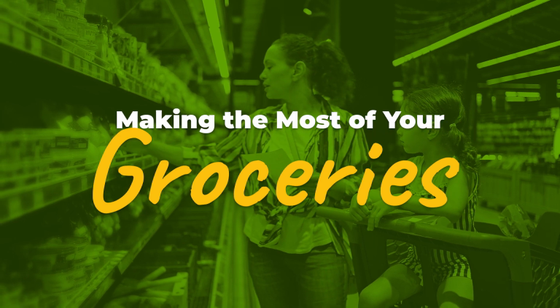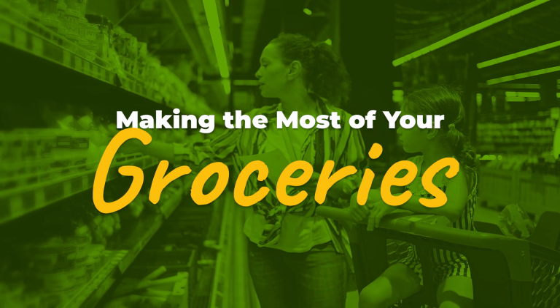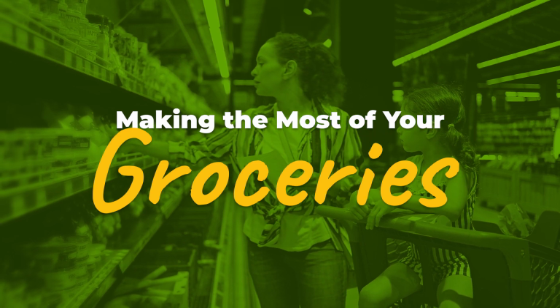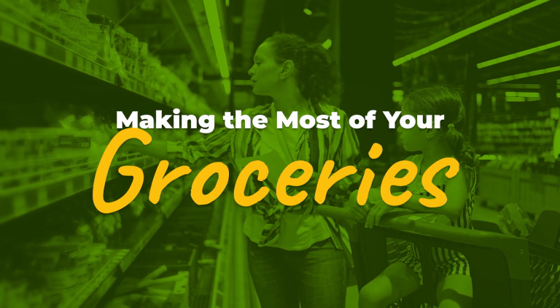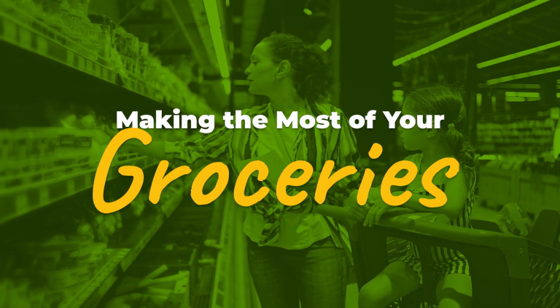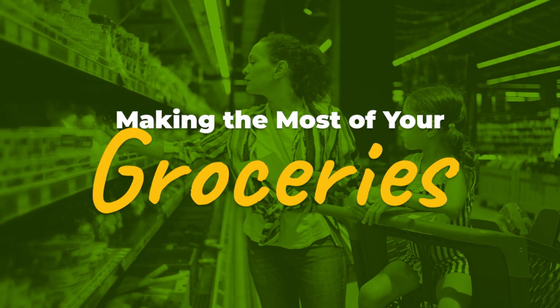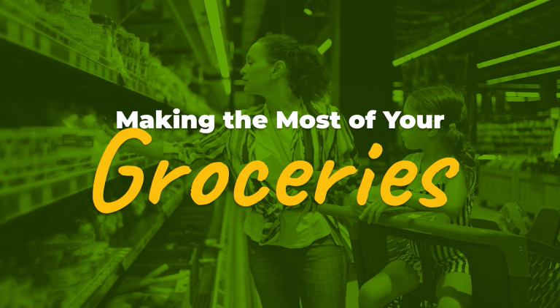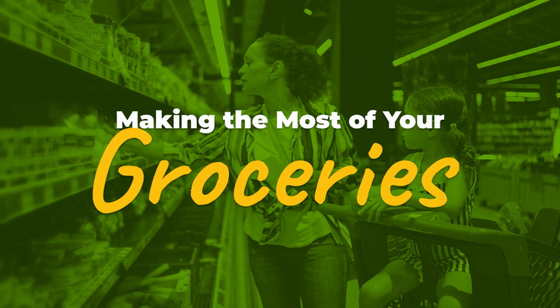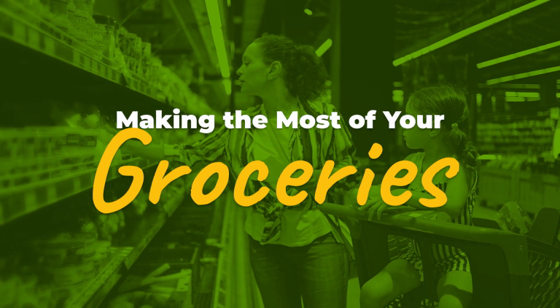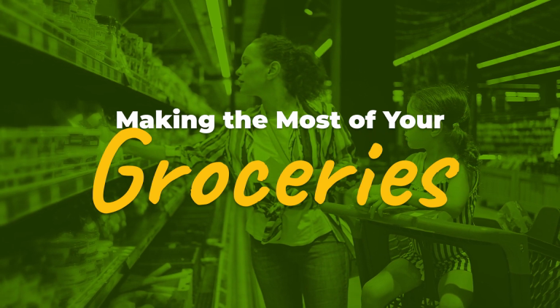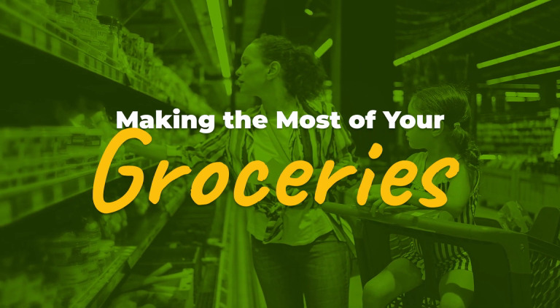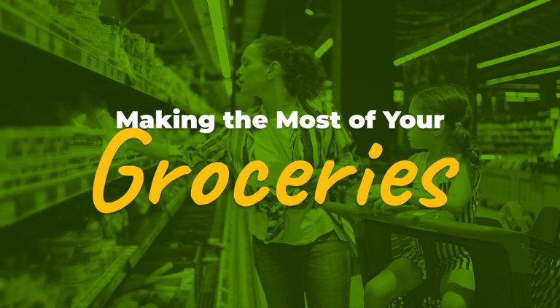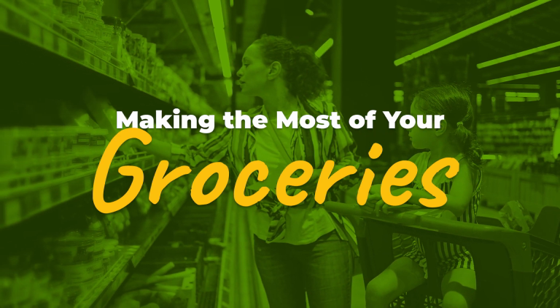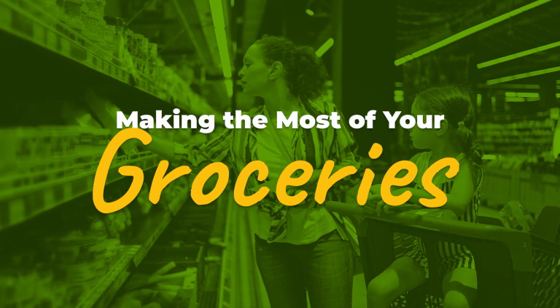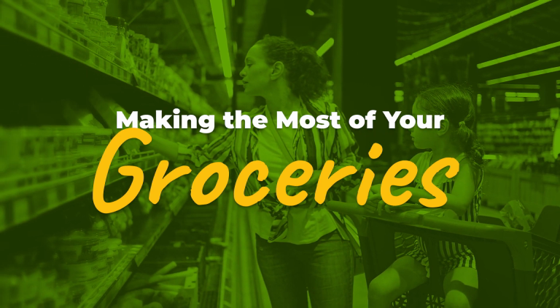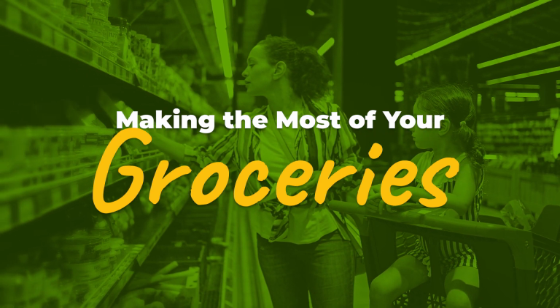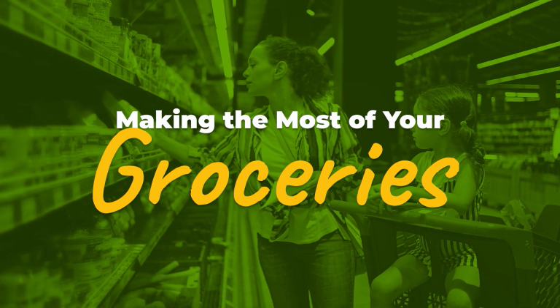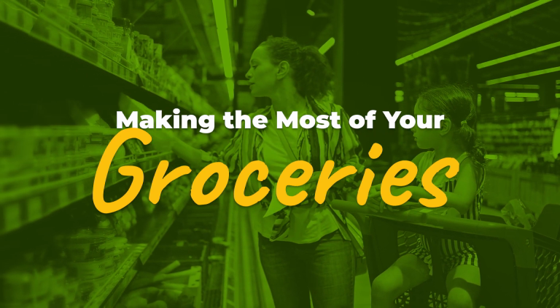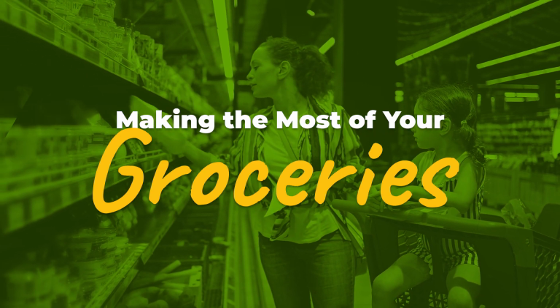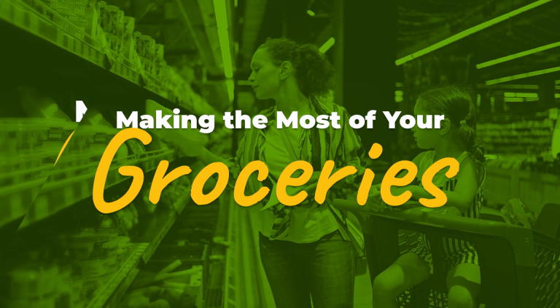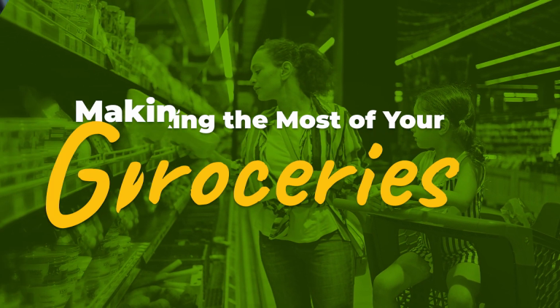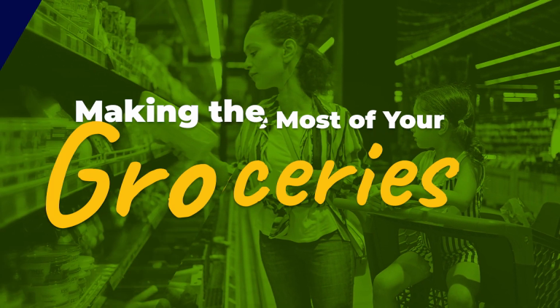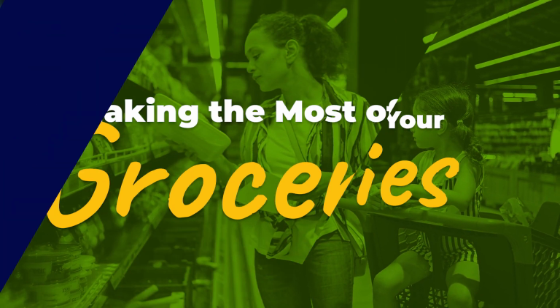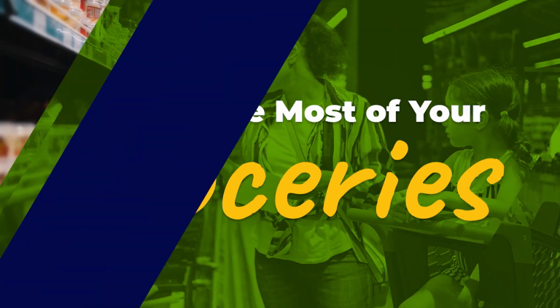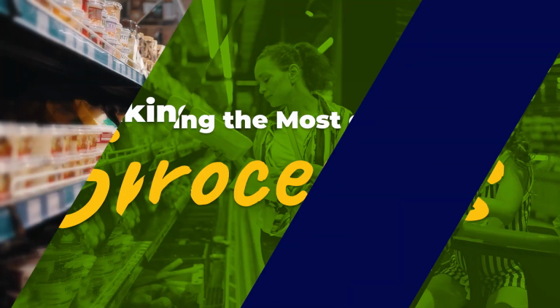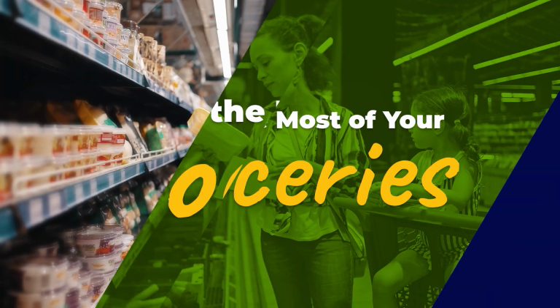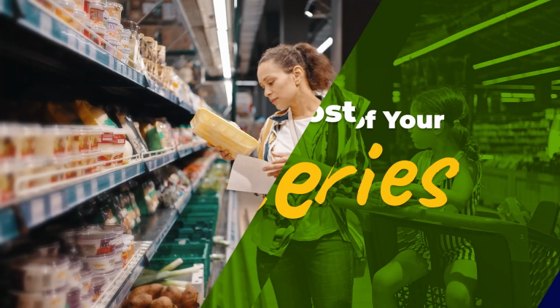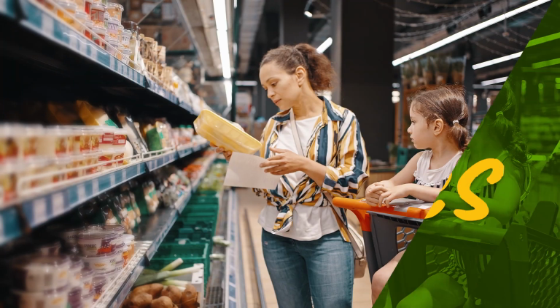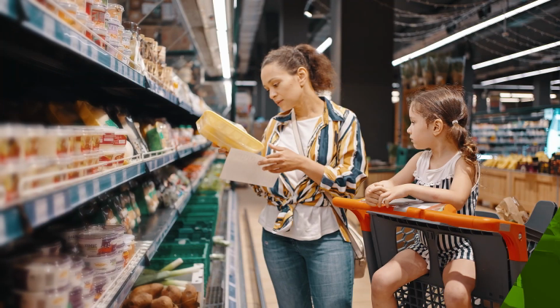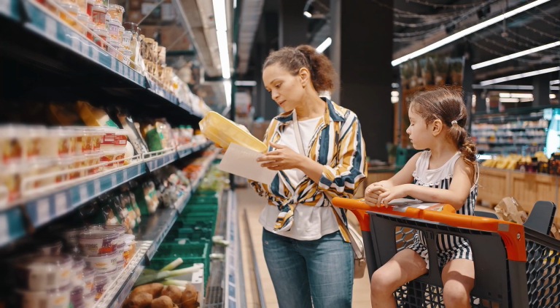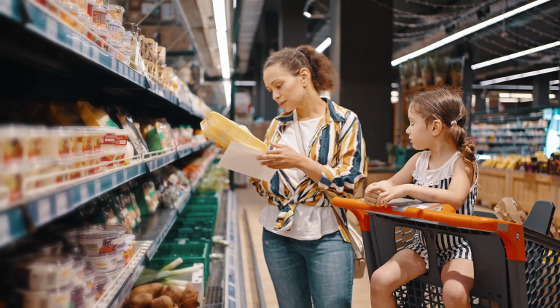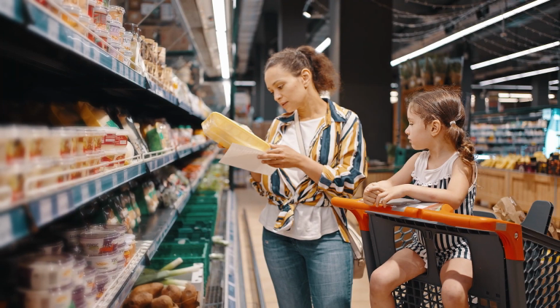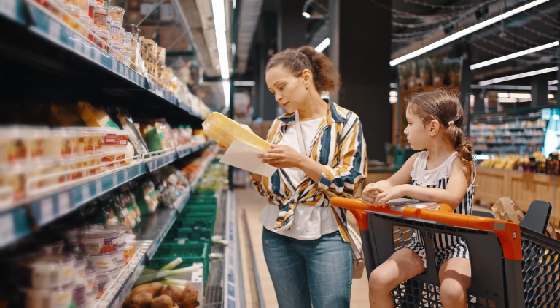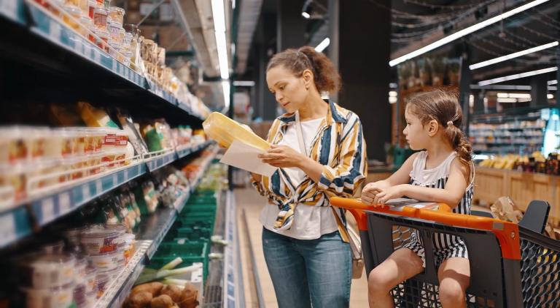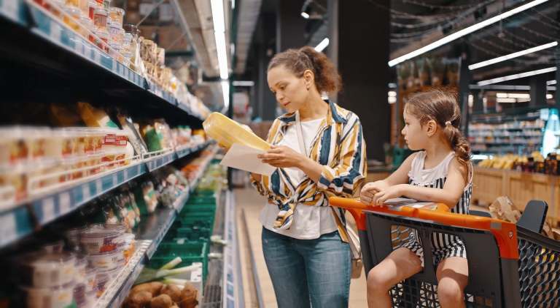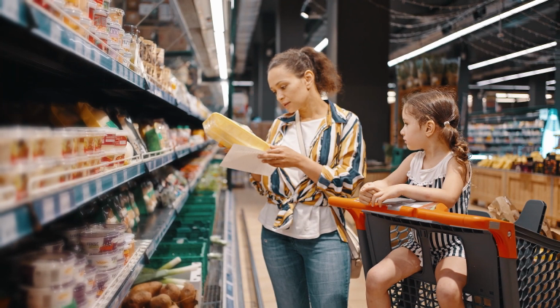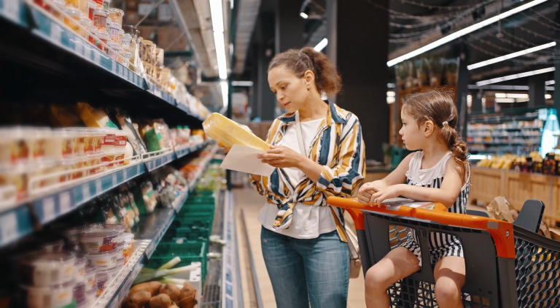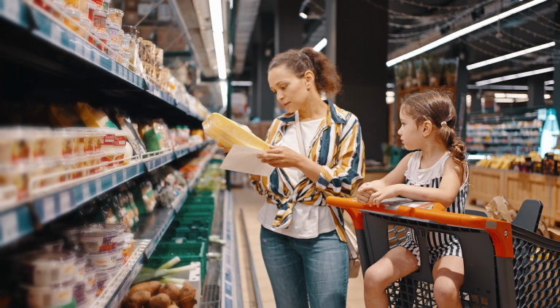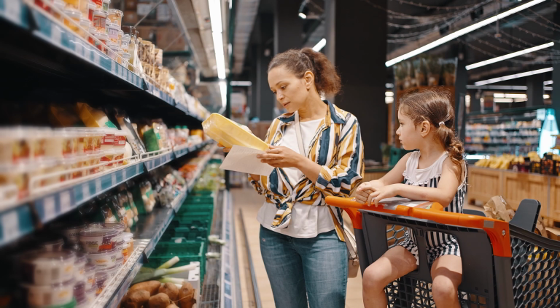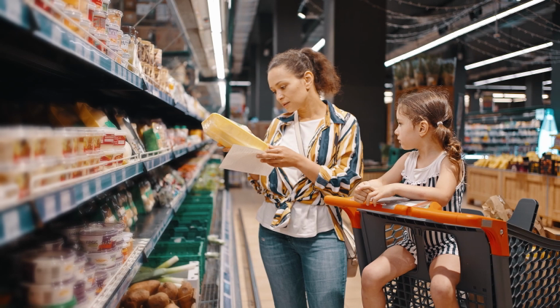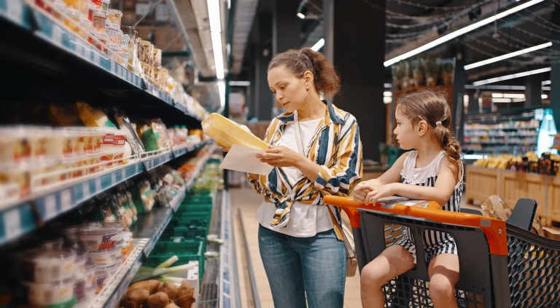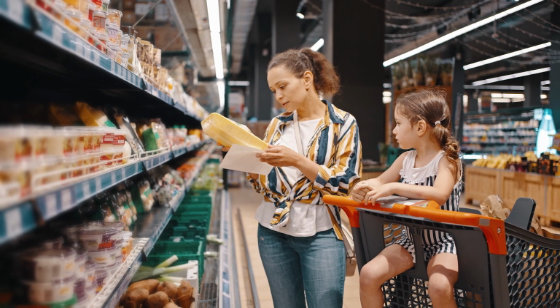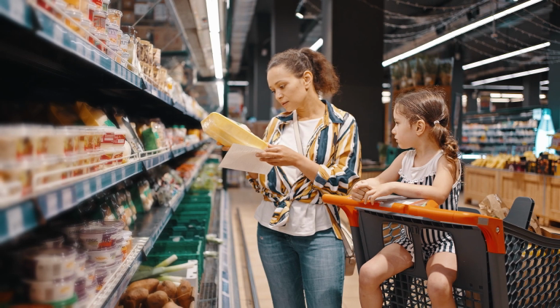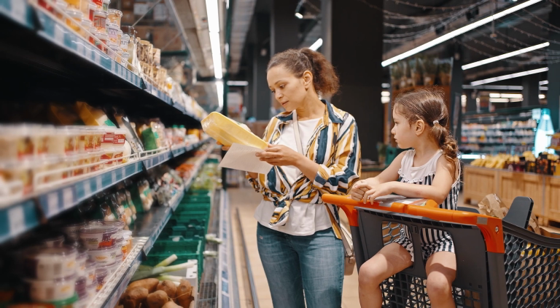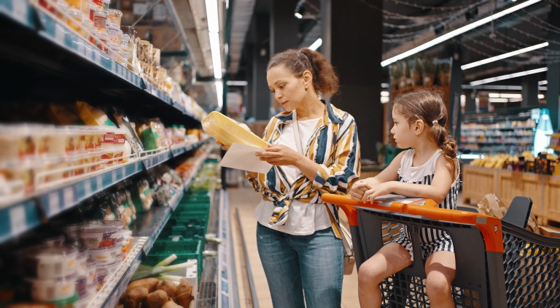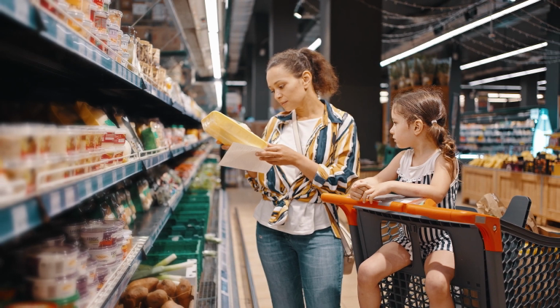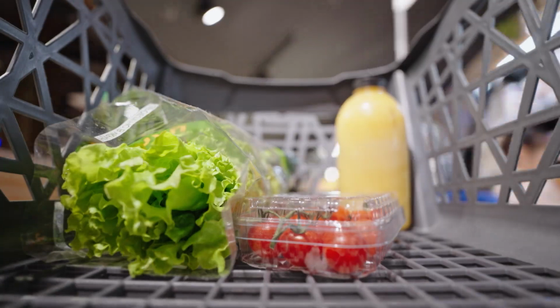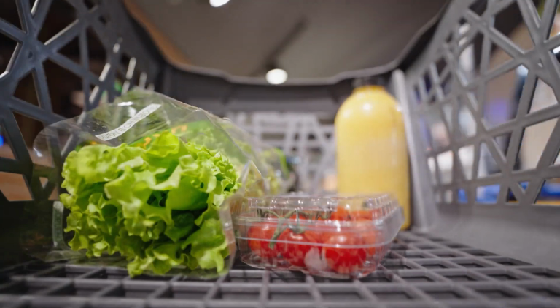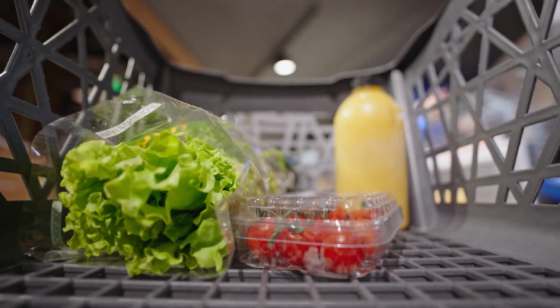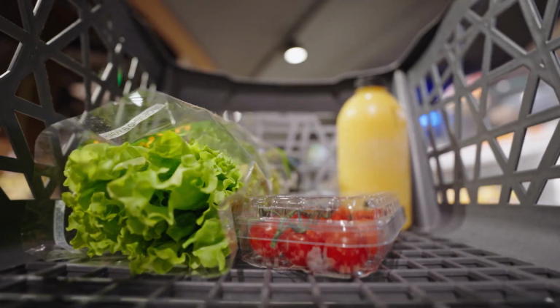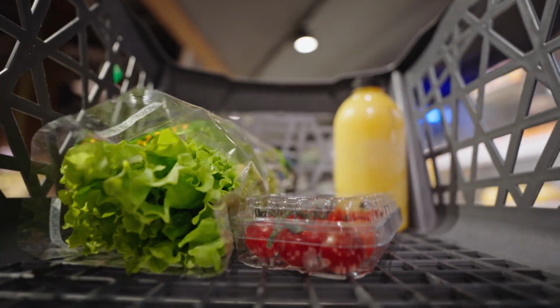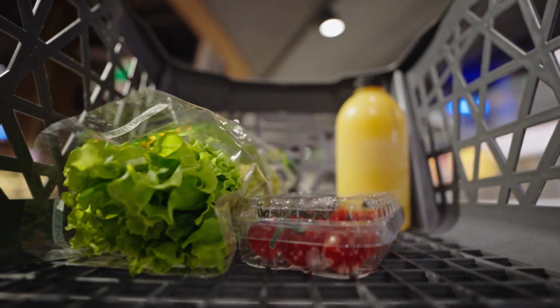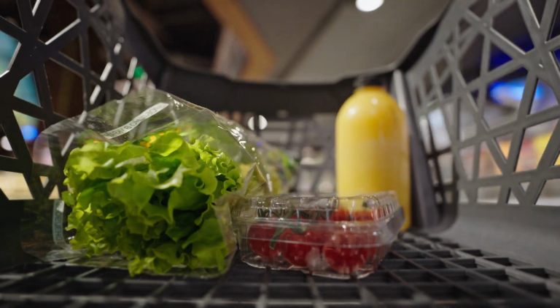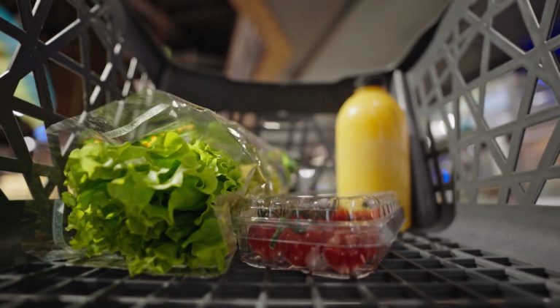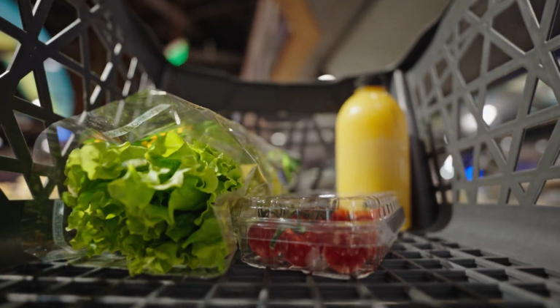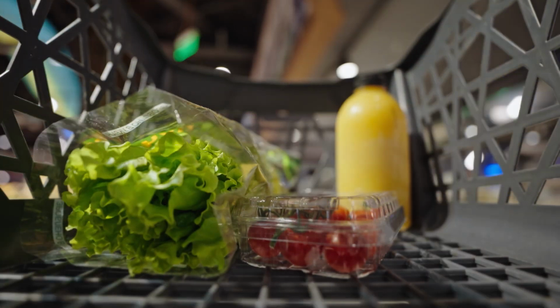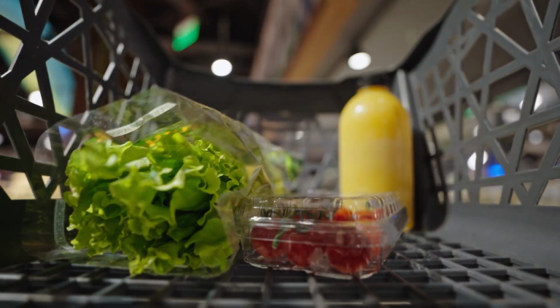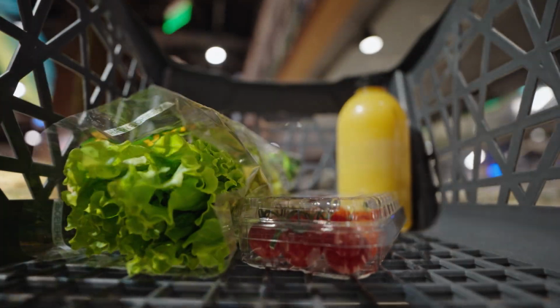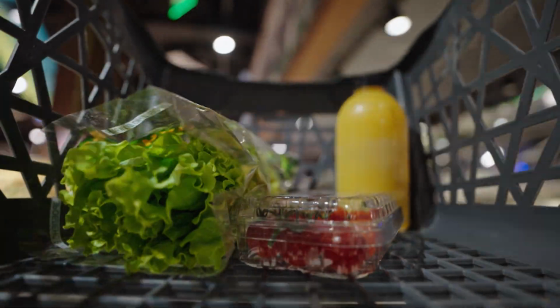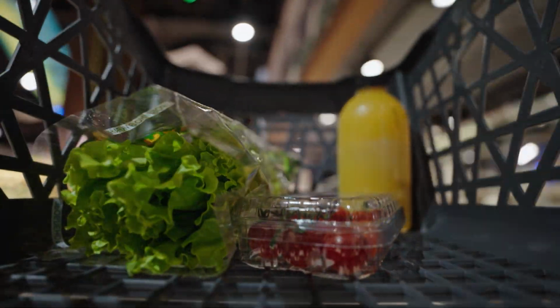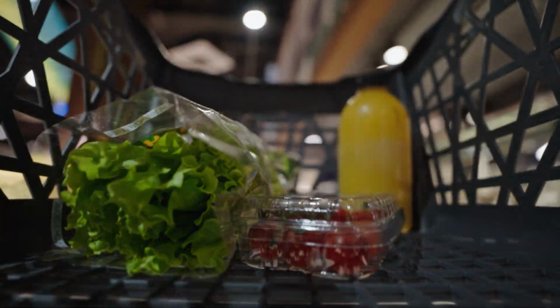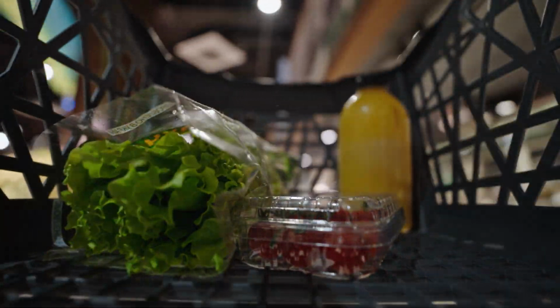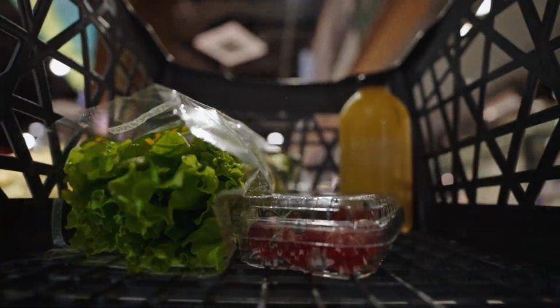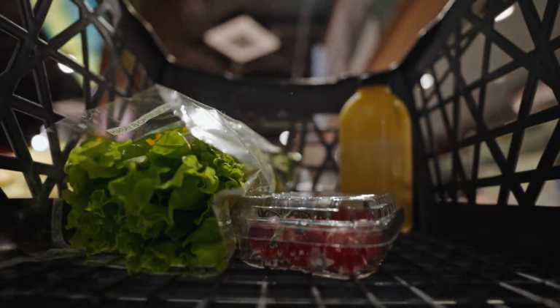Making the most of your groceries. Make the most of your groceries and stretch your budget by maximizing your ingredients.